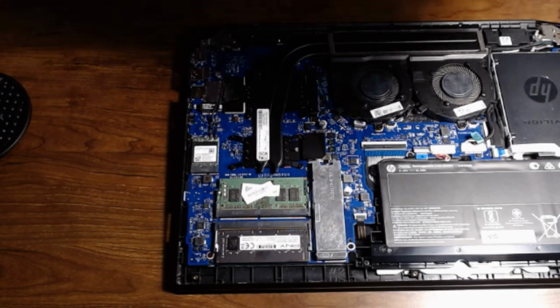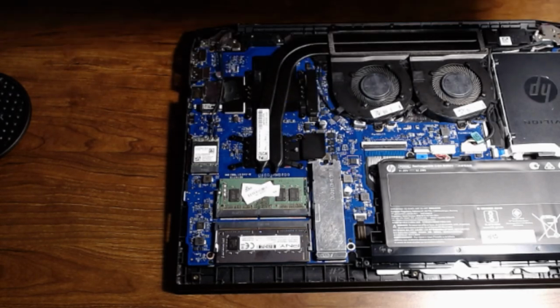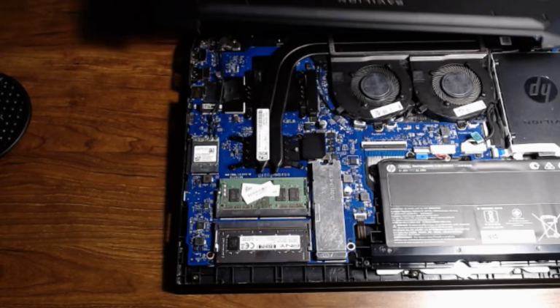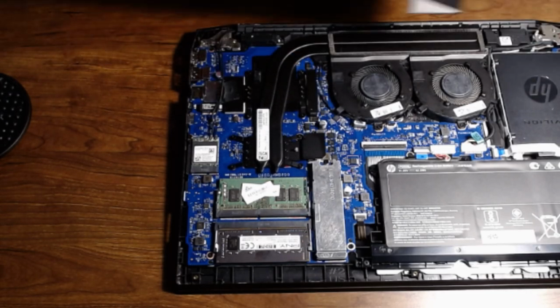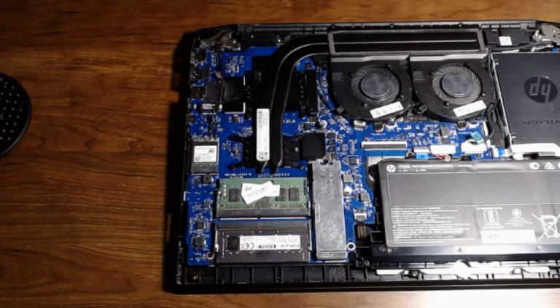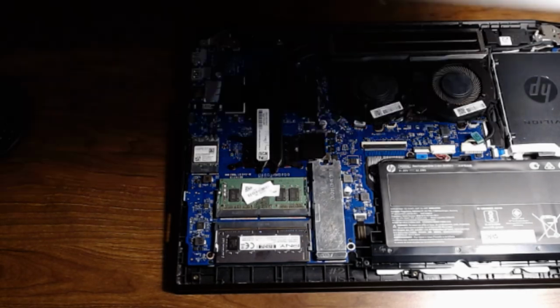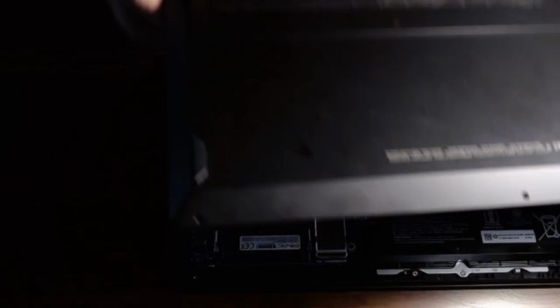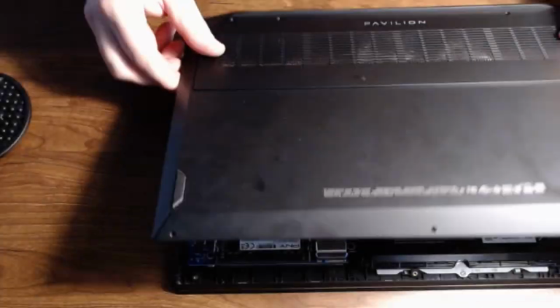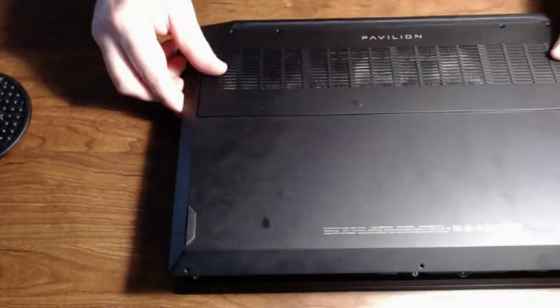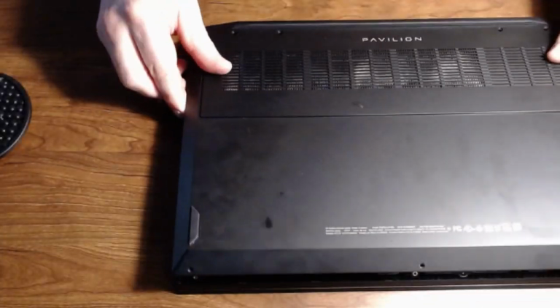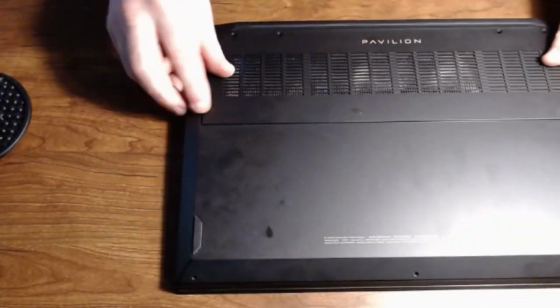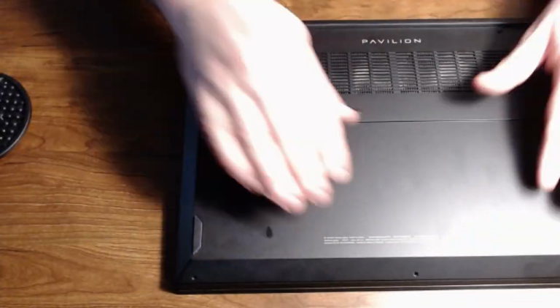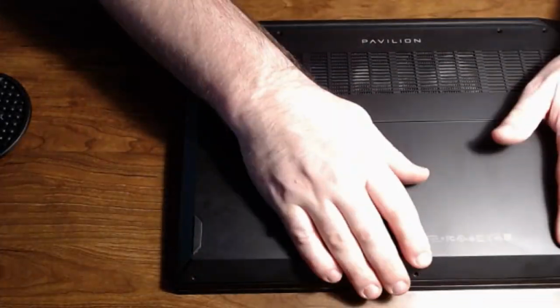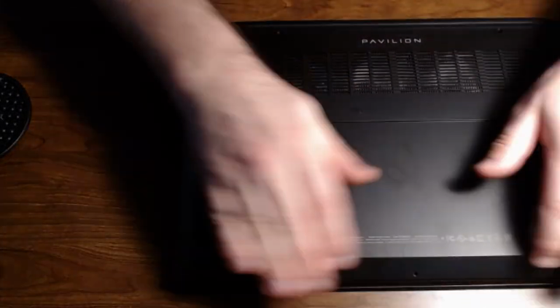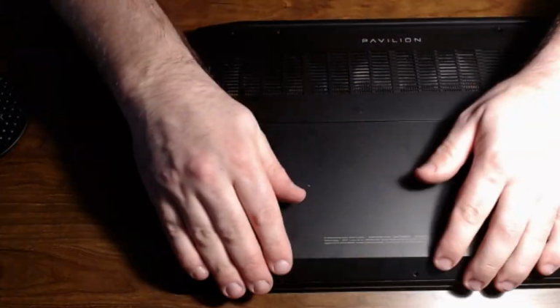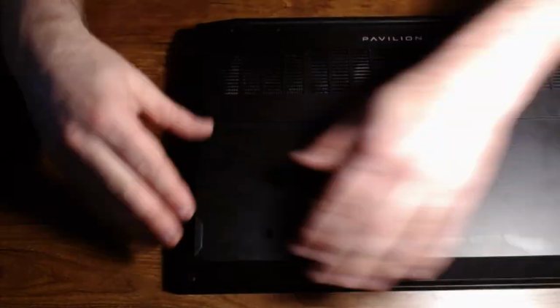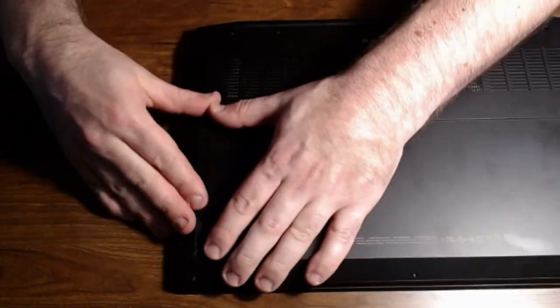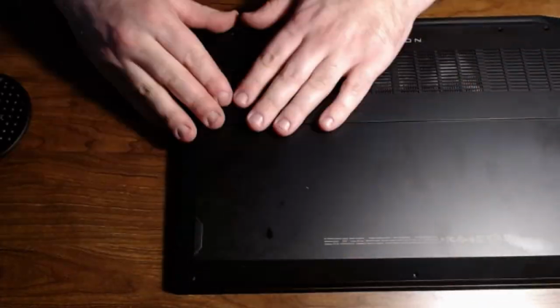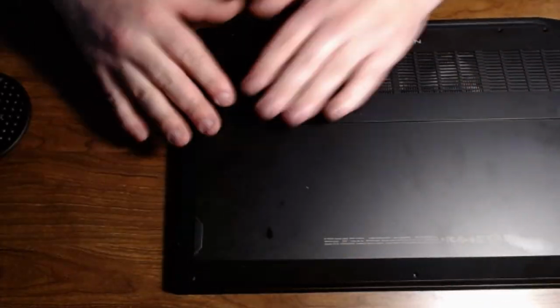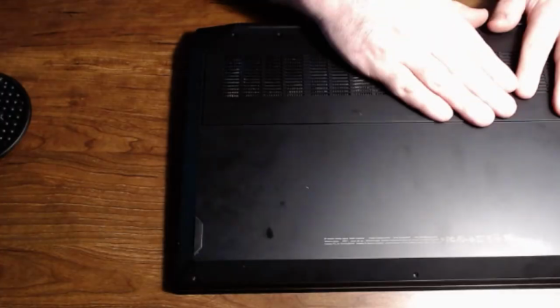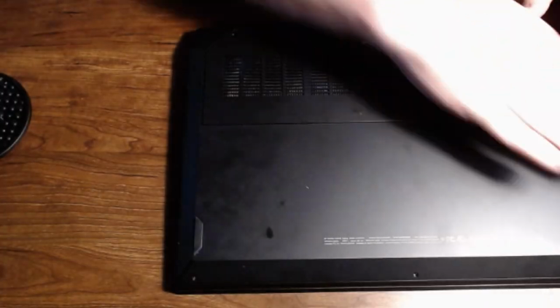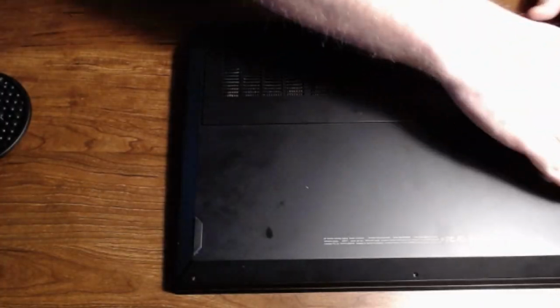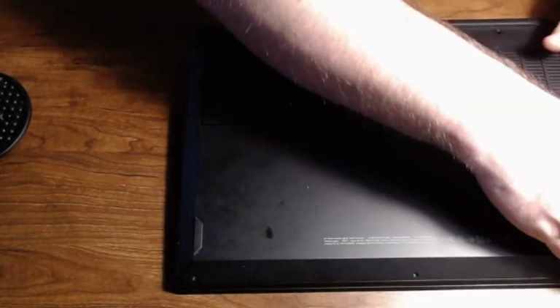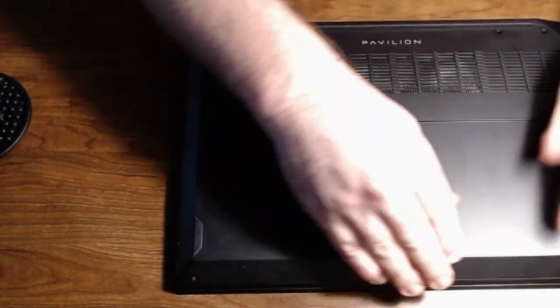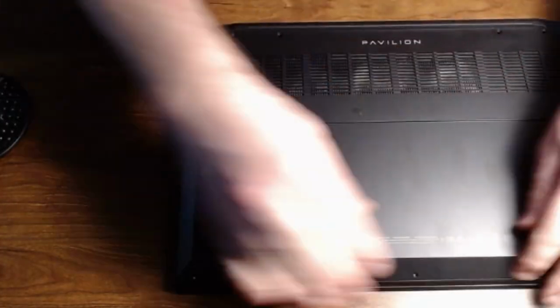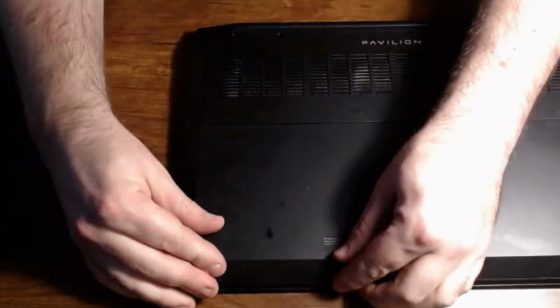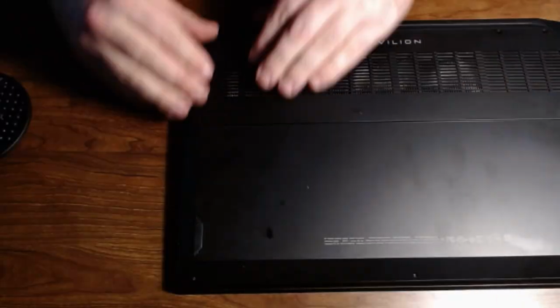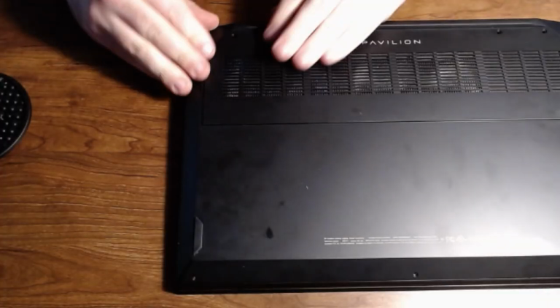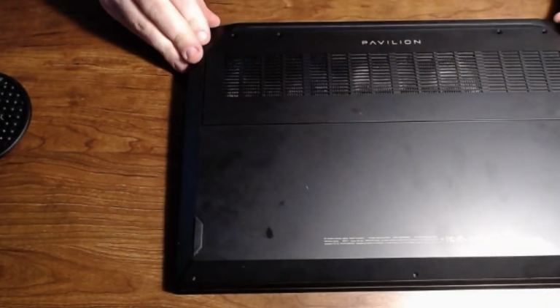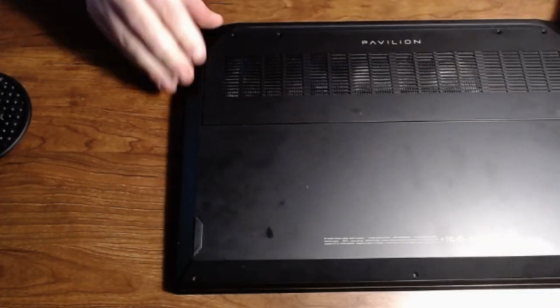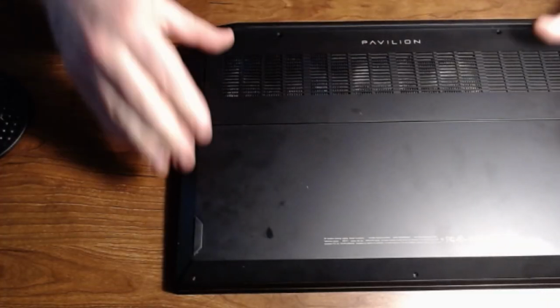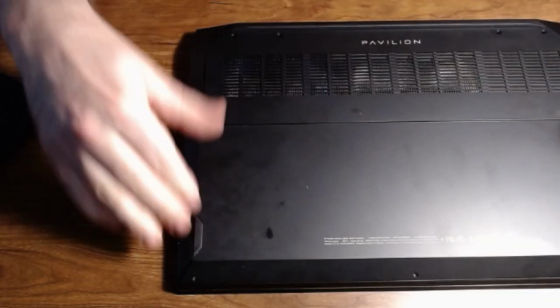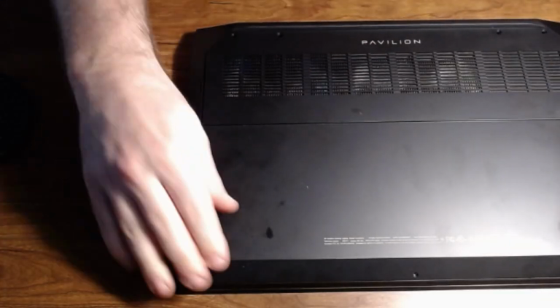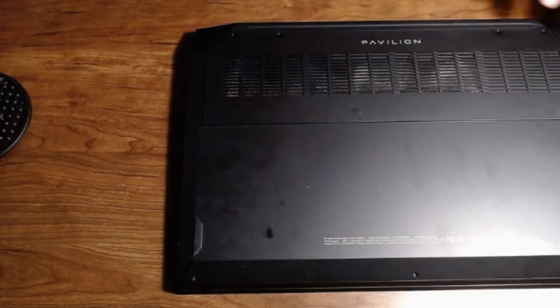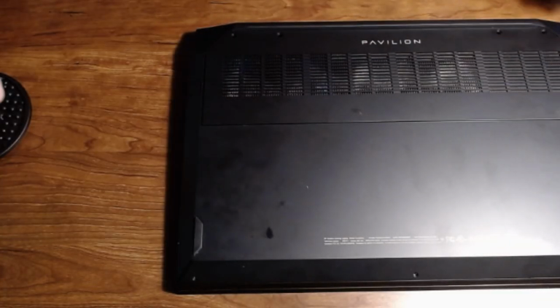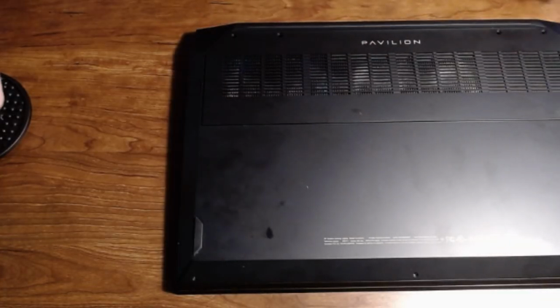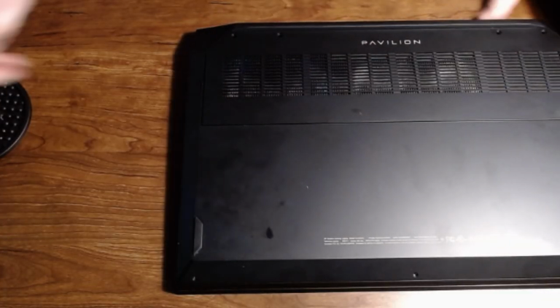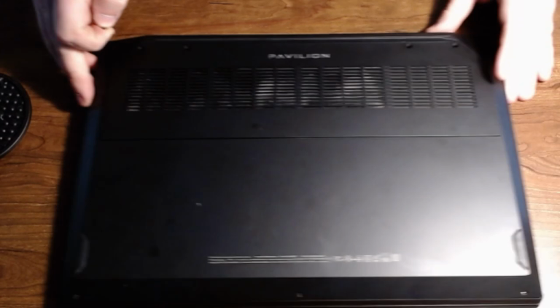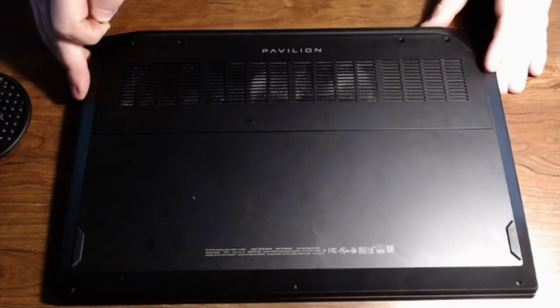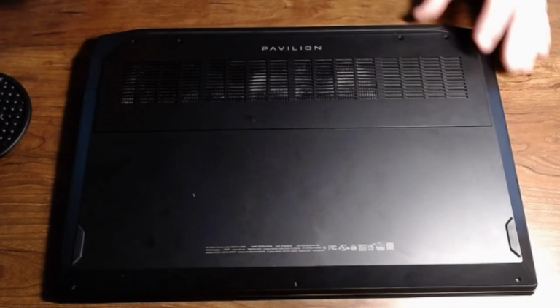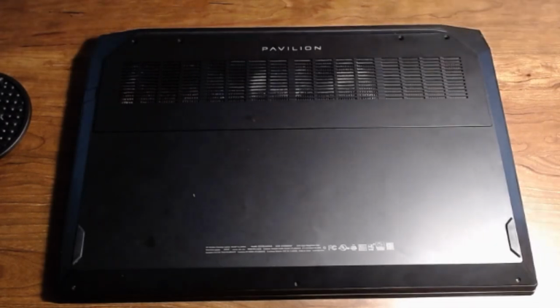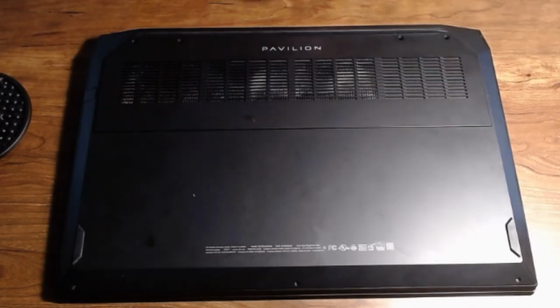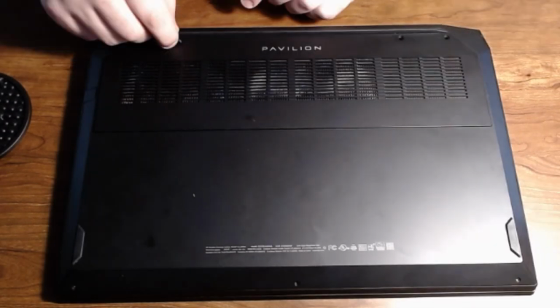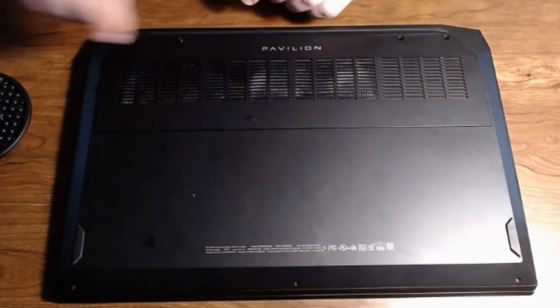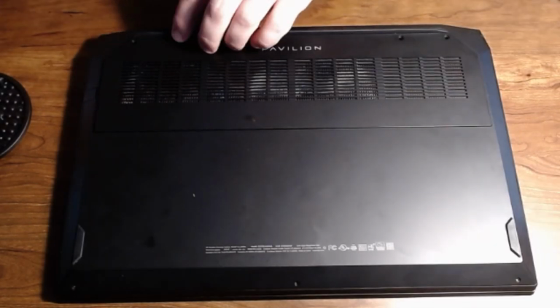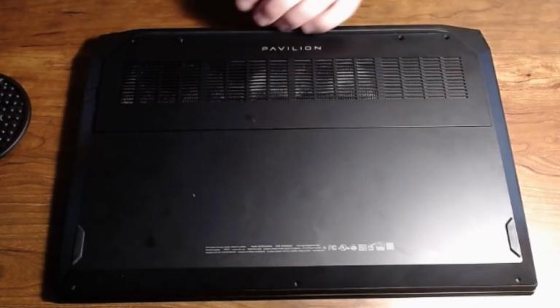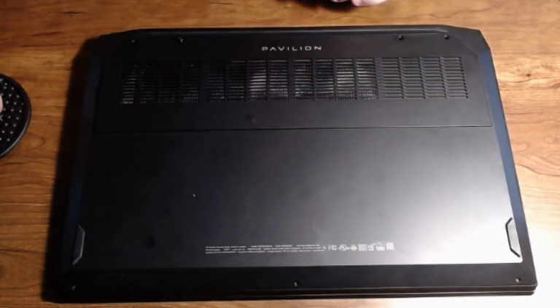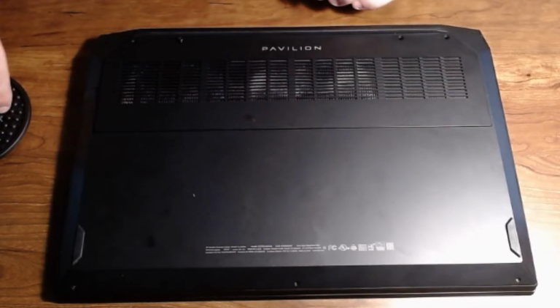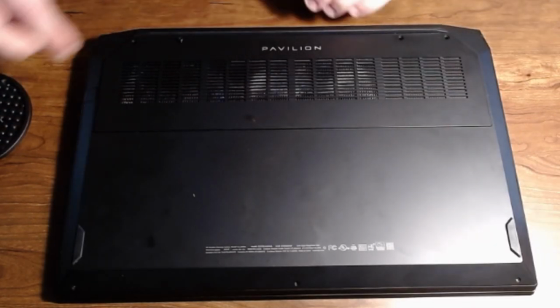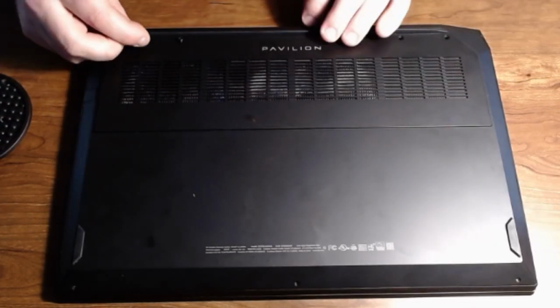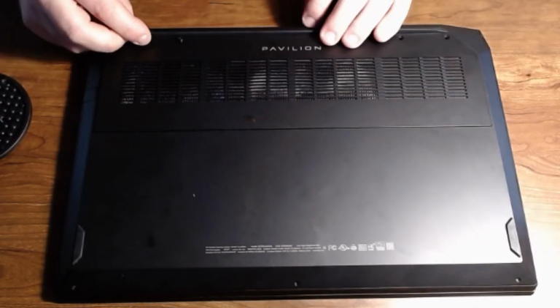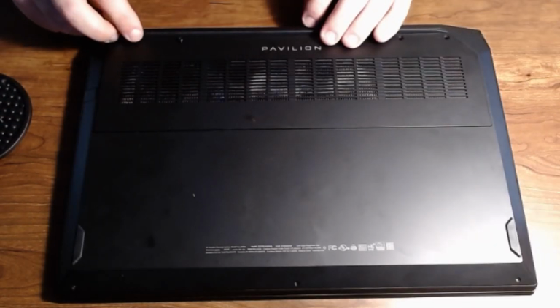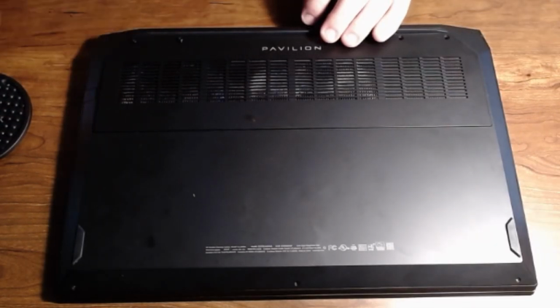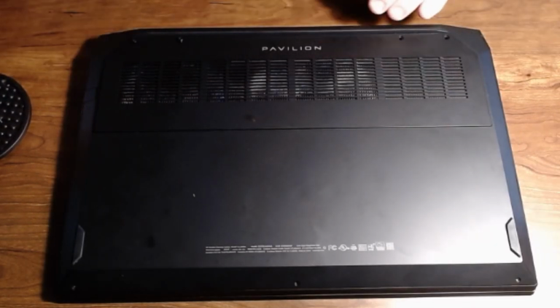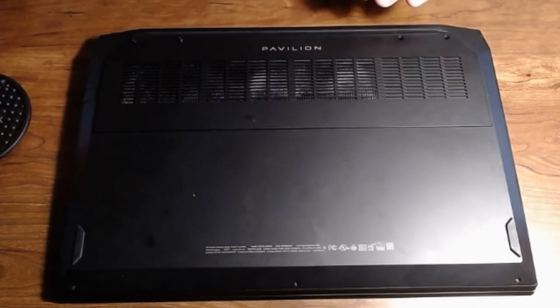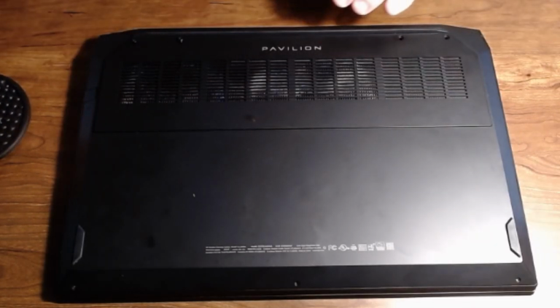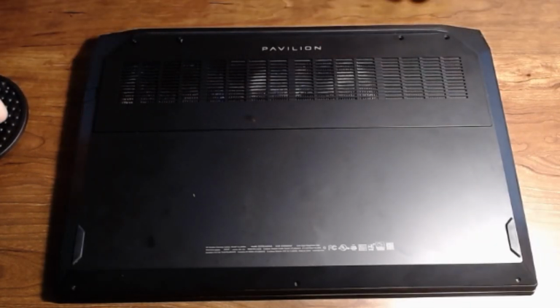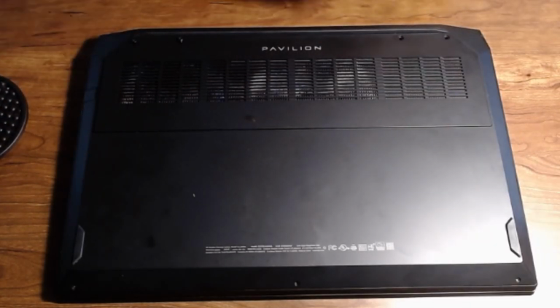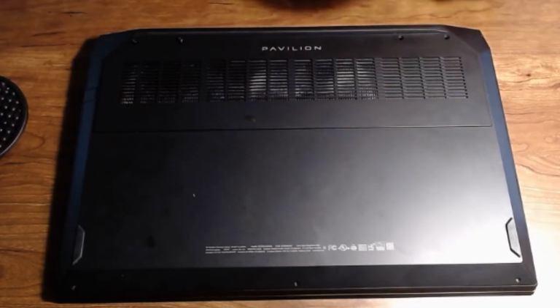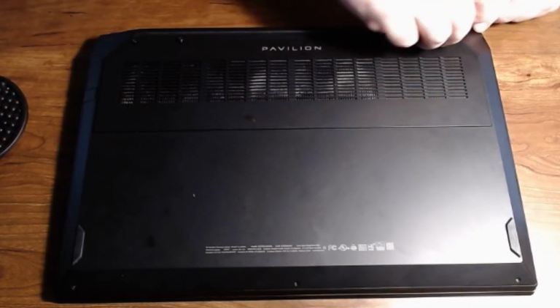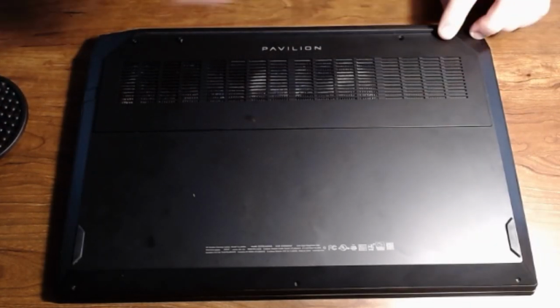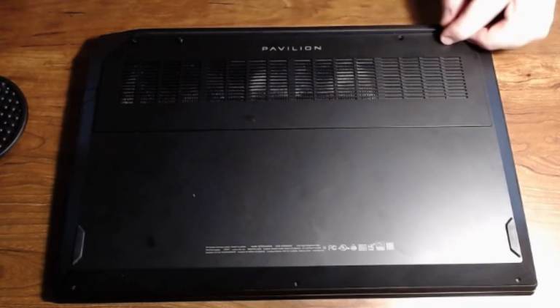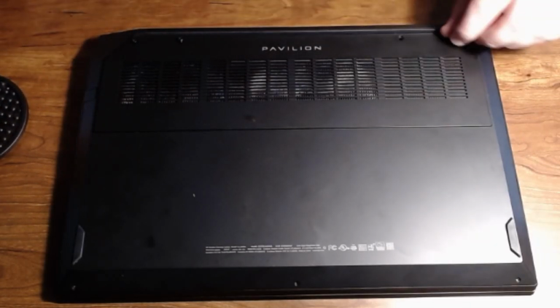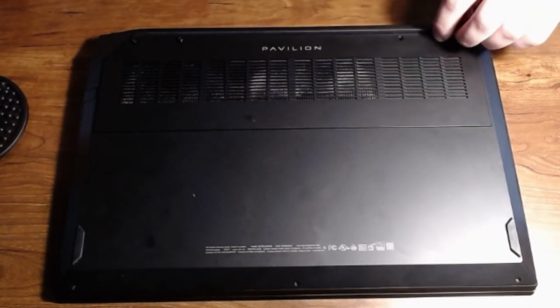All you got to do now is pretty much repeat the process, snap the panel back down, put the screws back in, and then you're good.